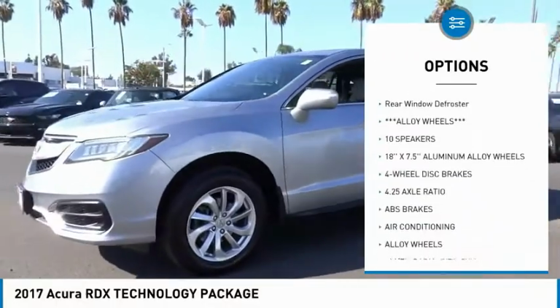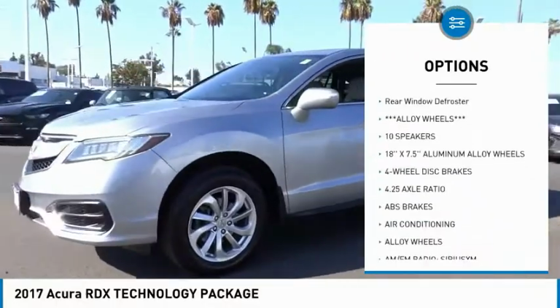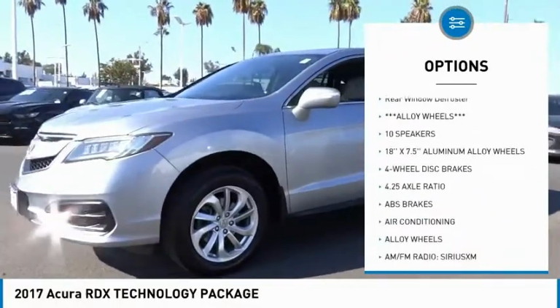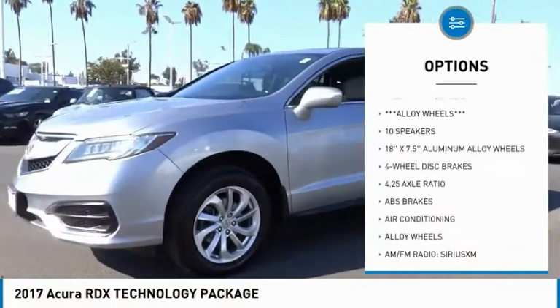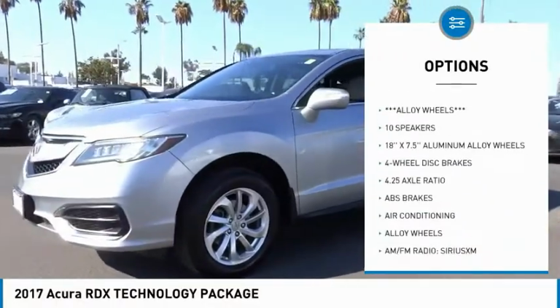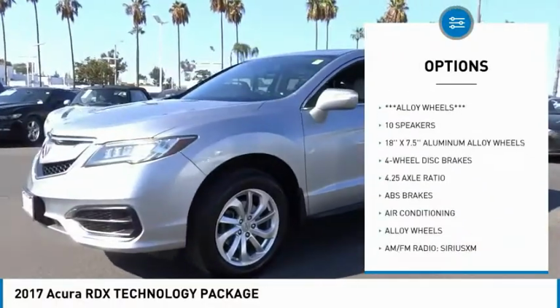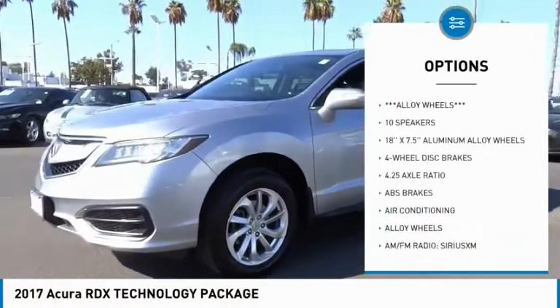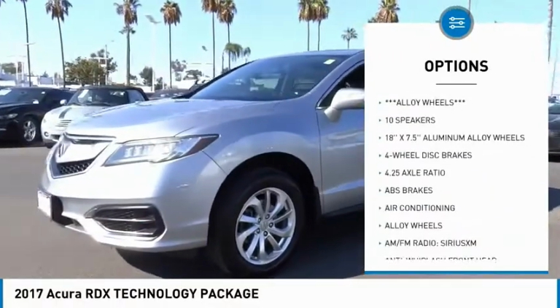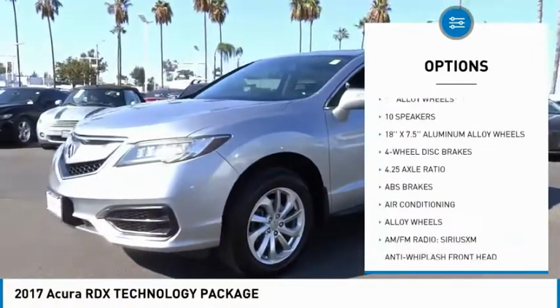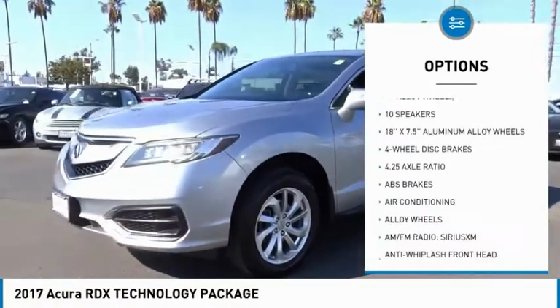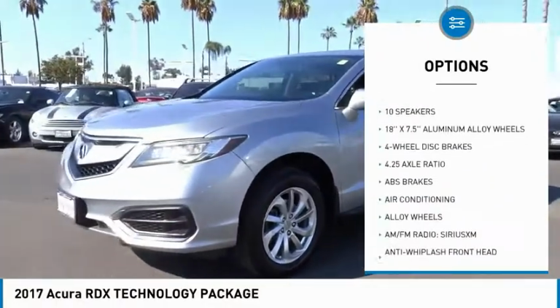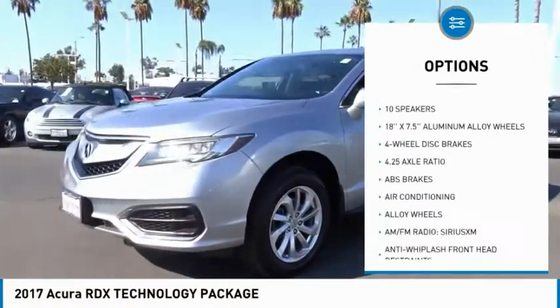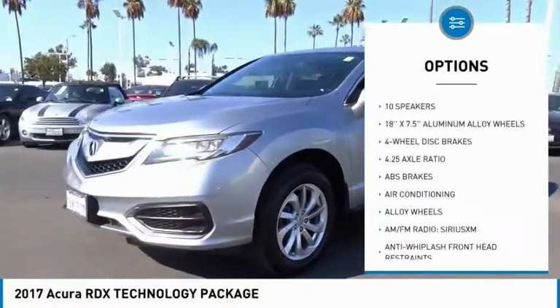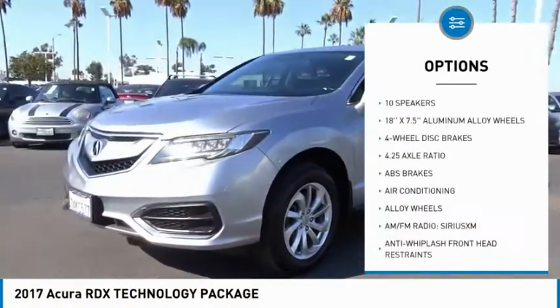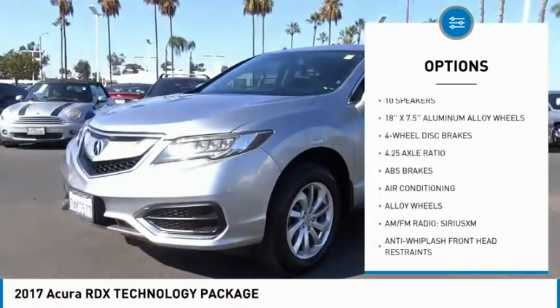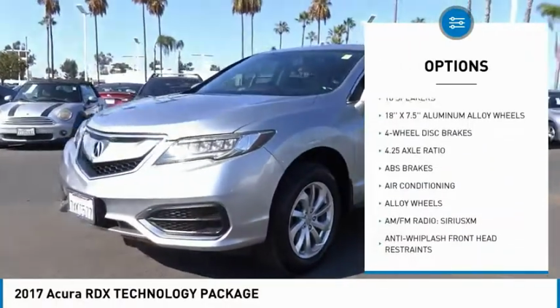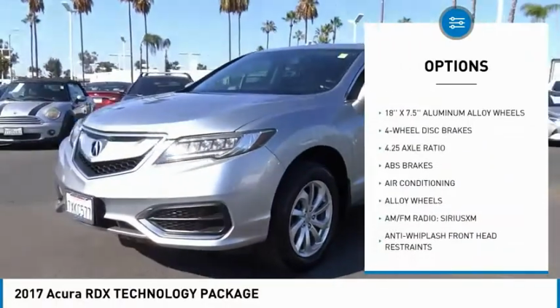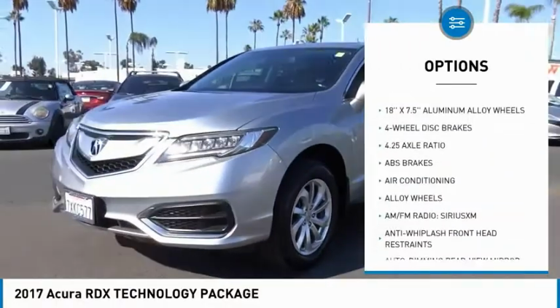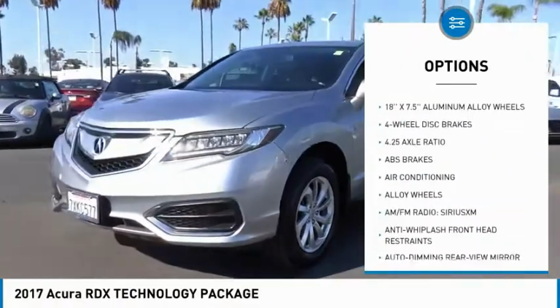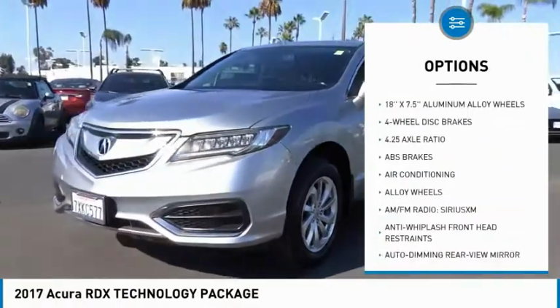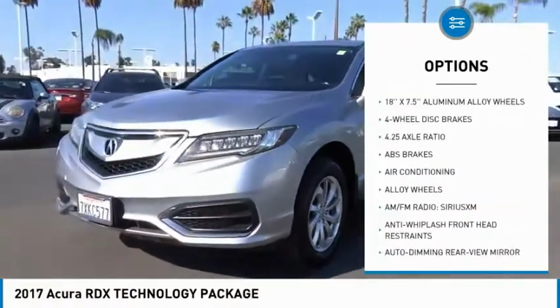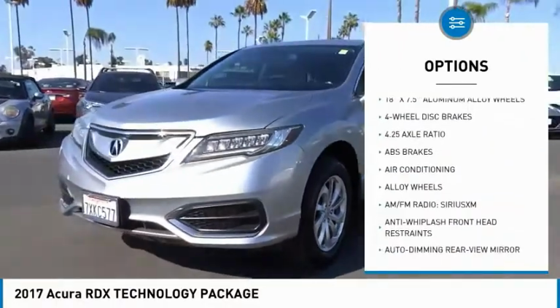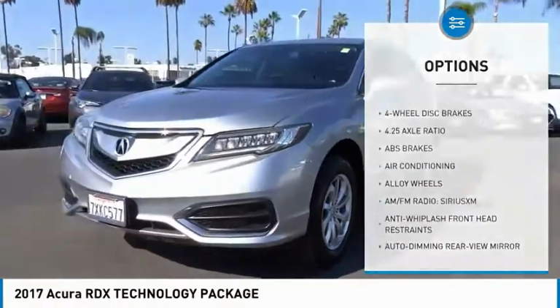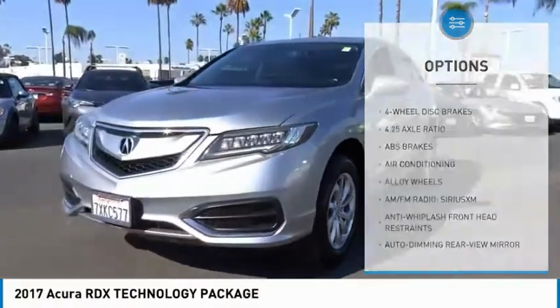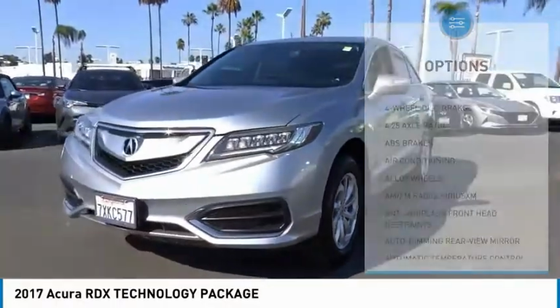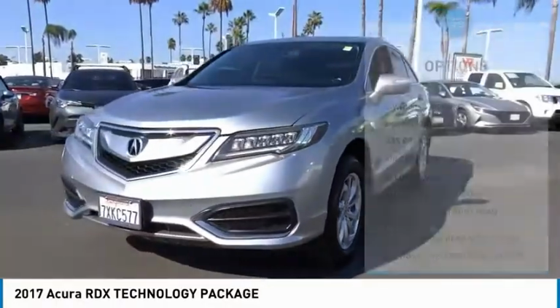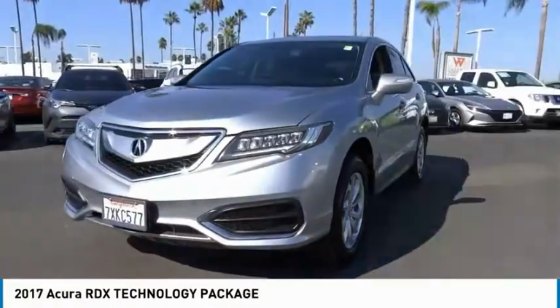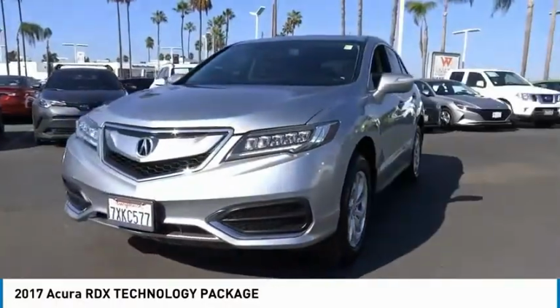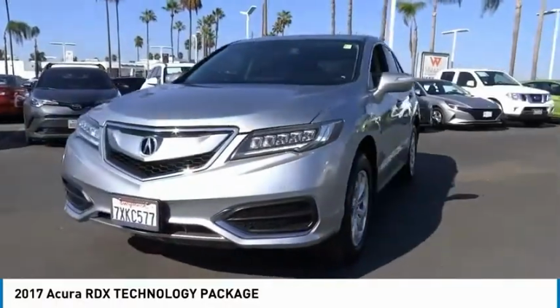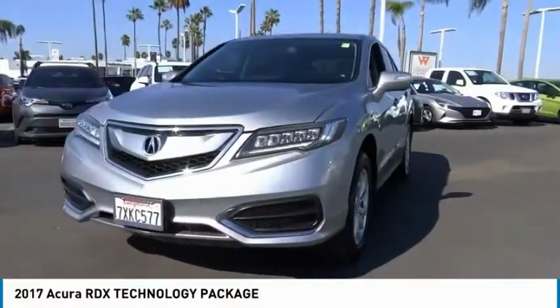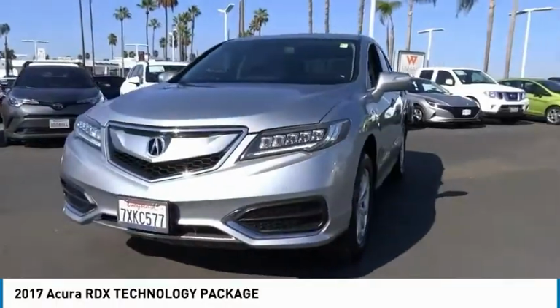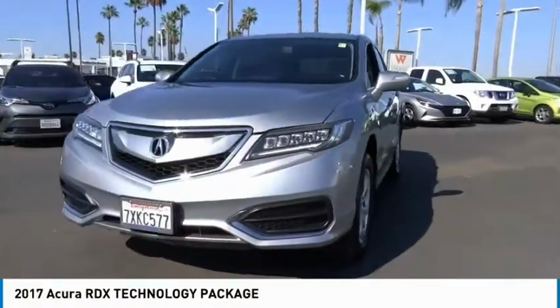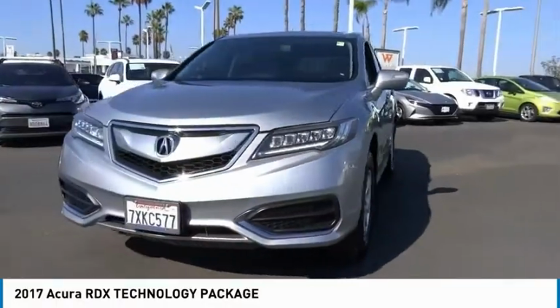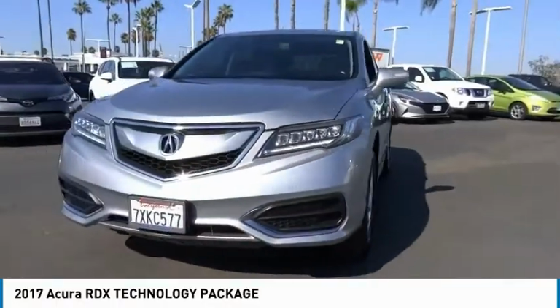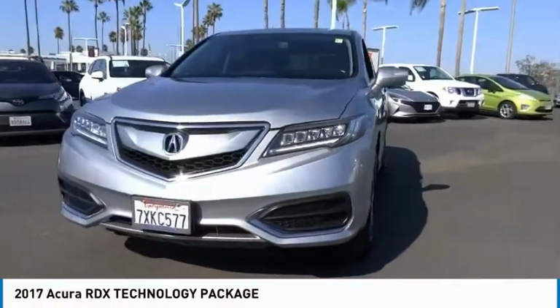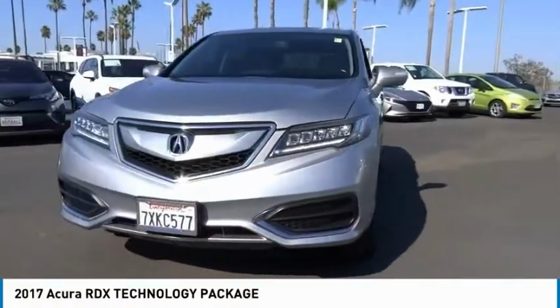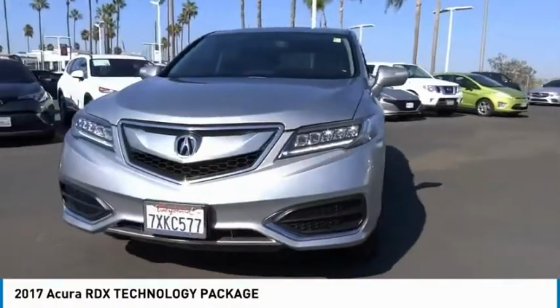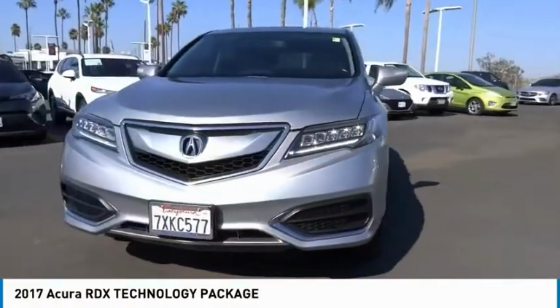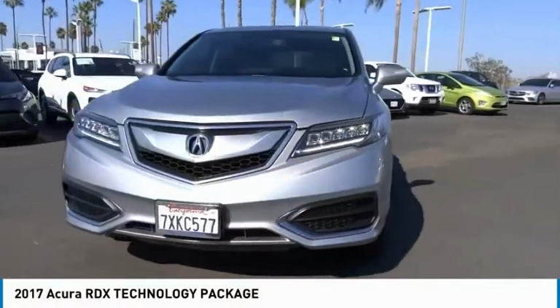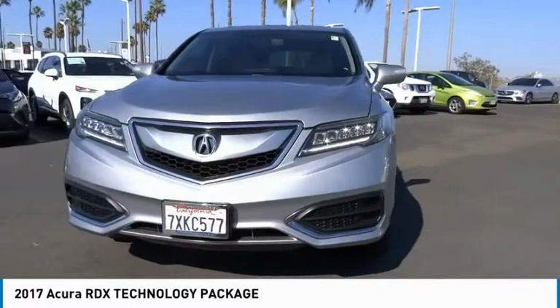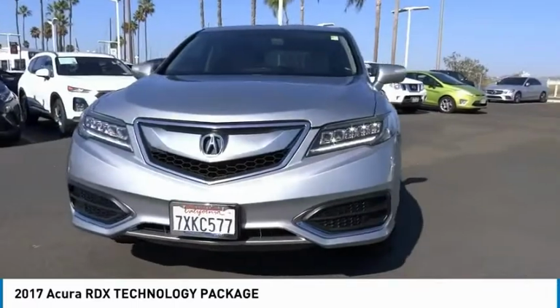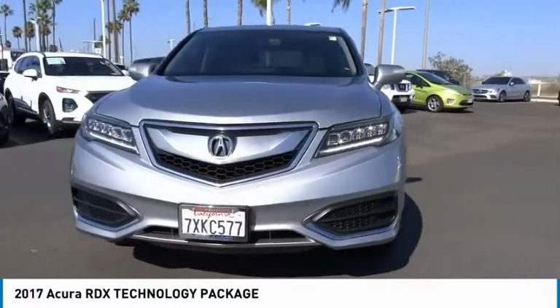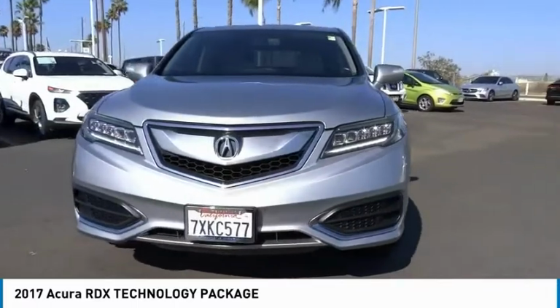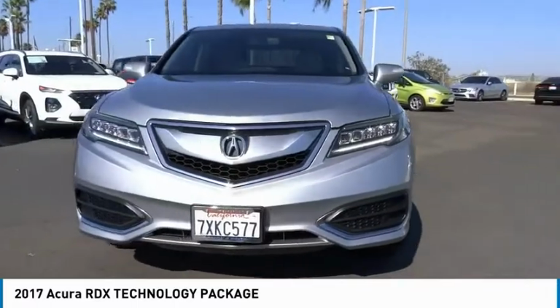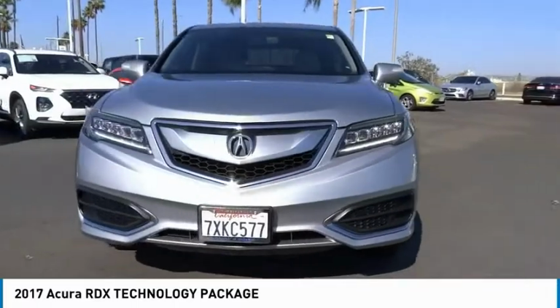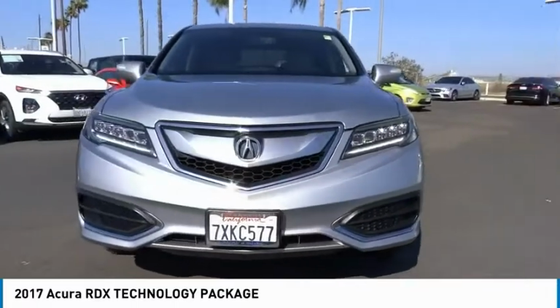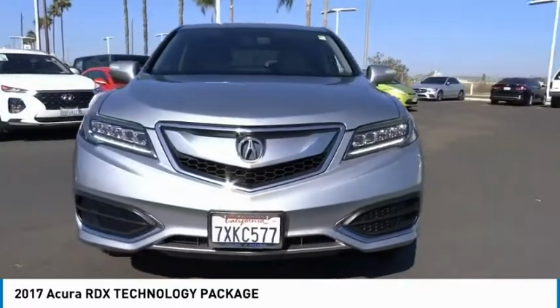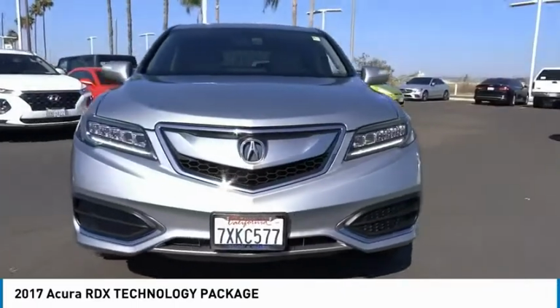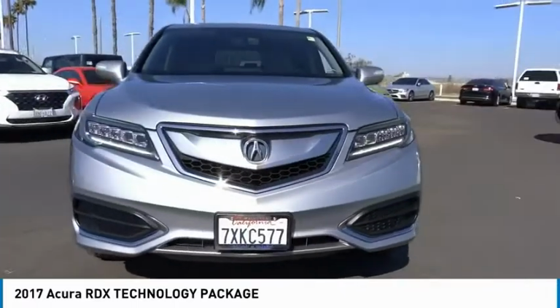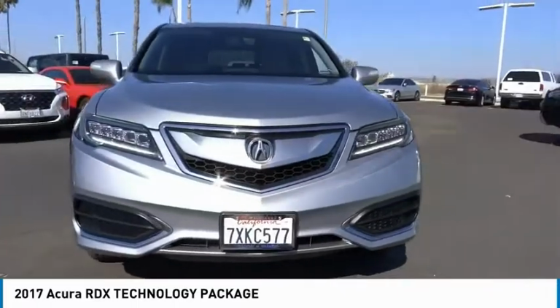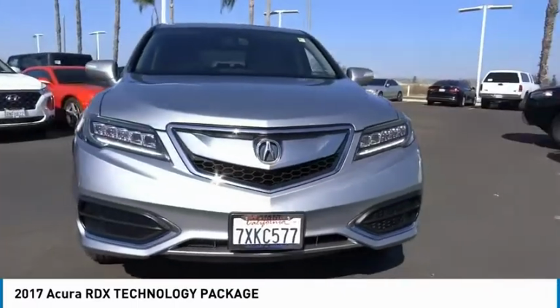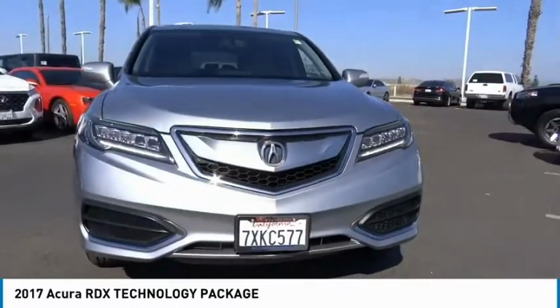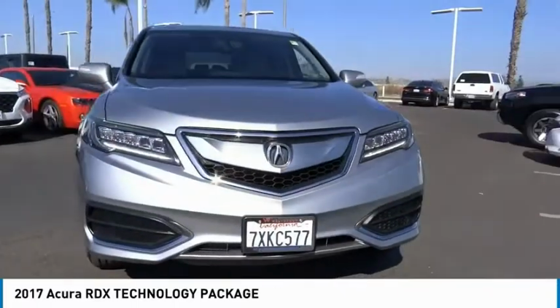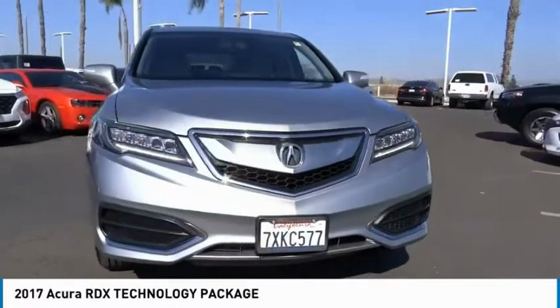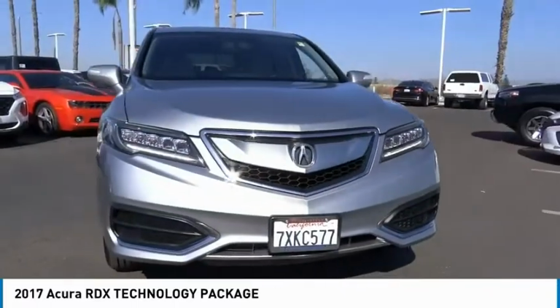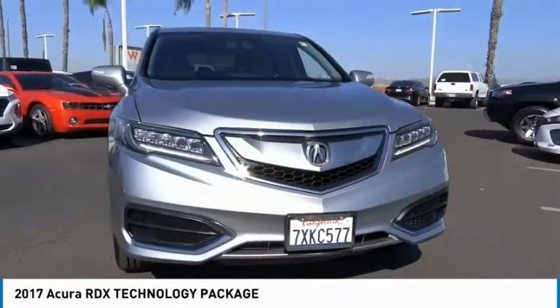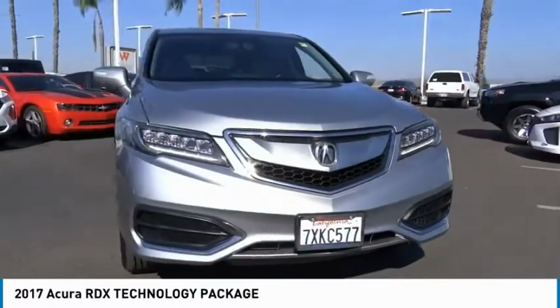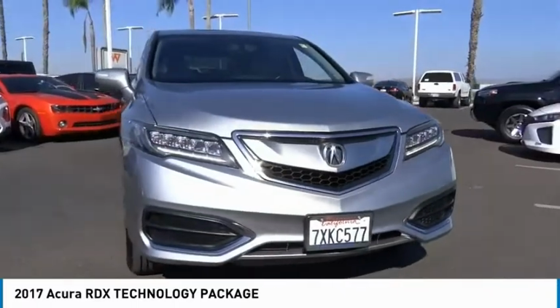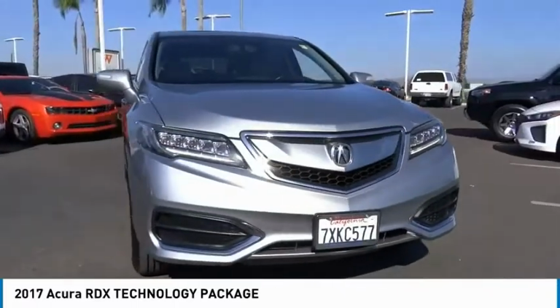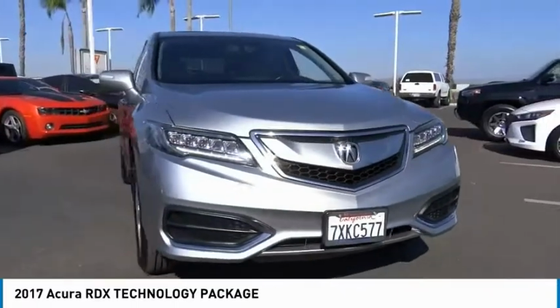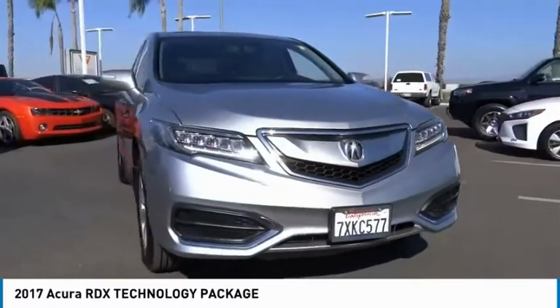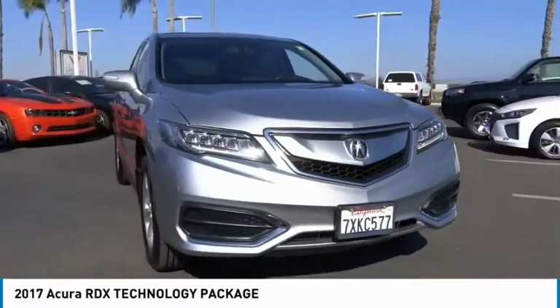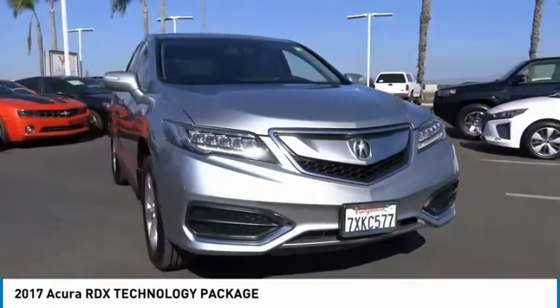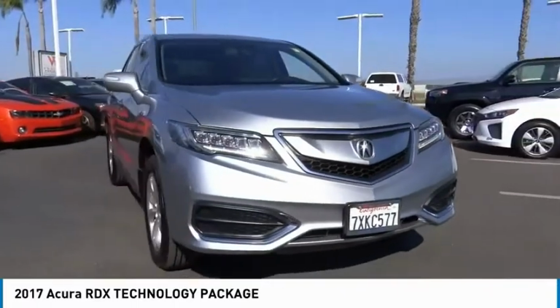Remote keyless entry, four-wheel disc brakes, speed control, power moonroof, and rear window defroster.